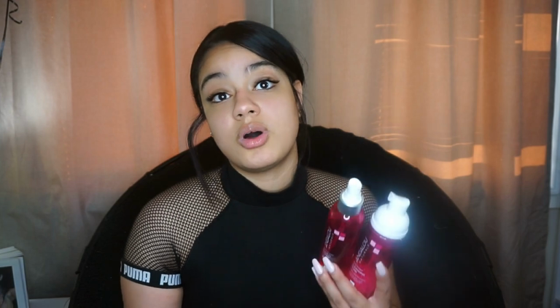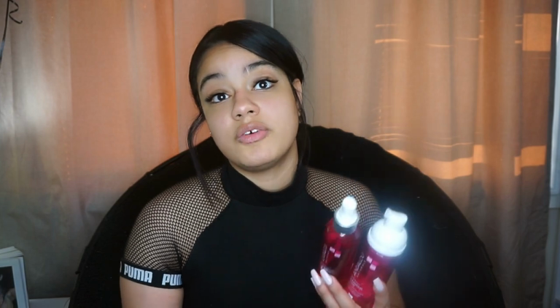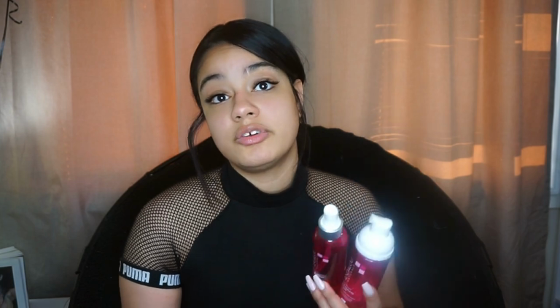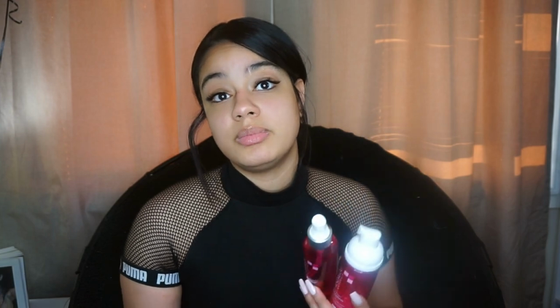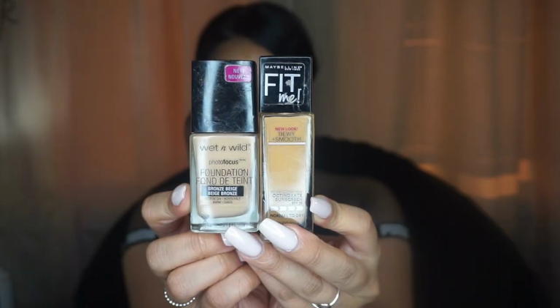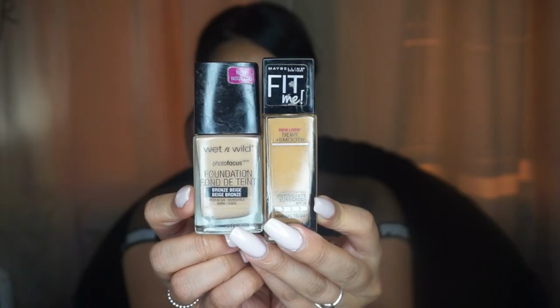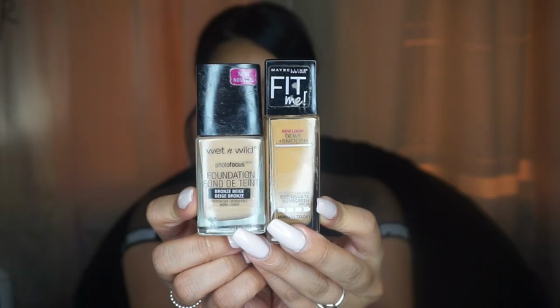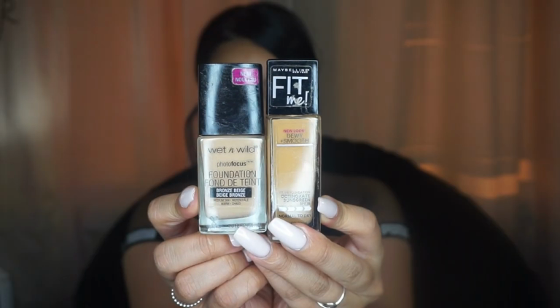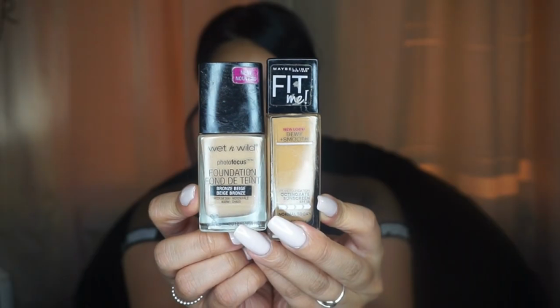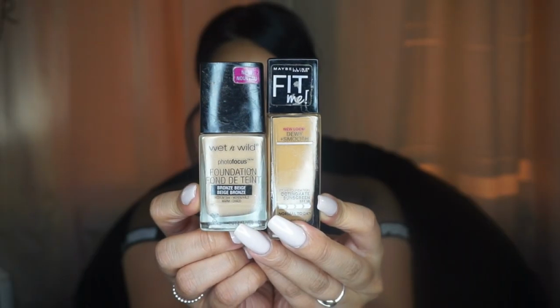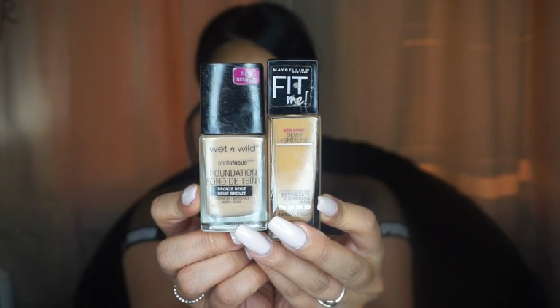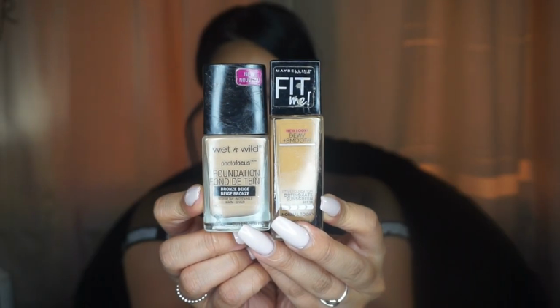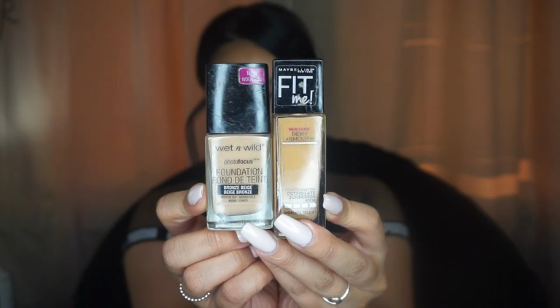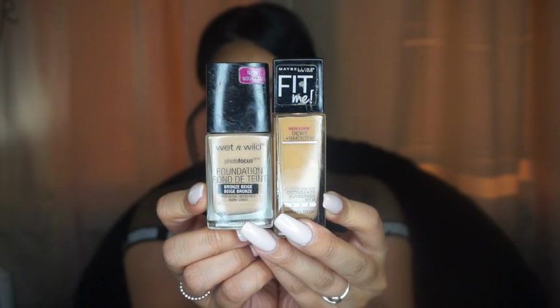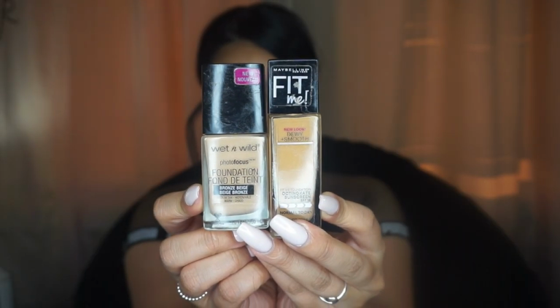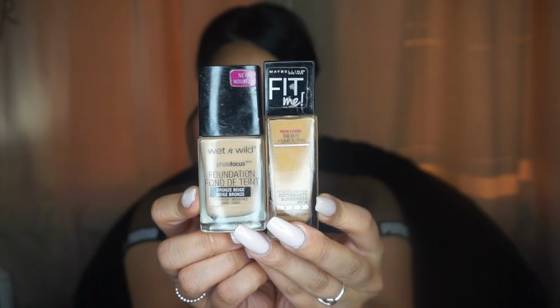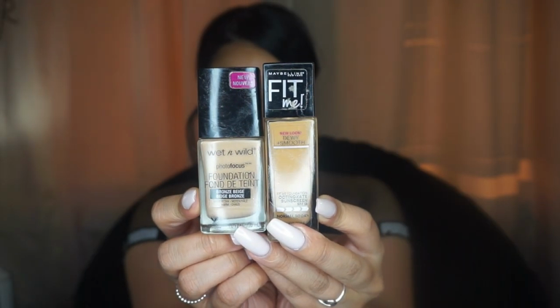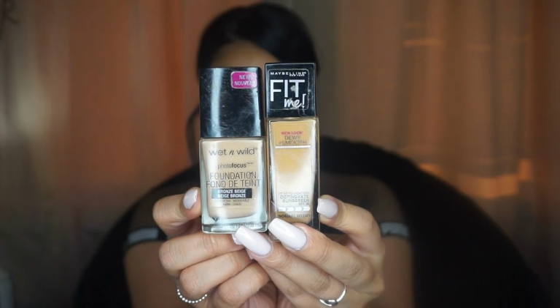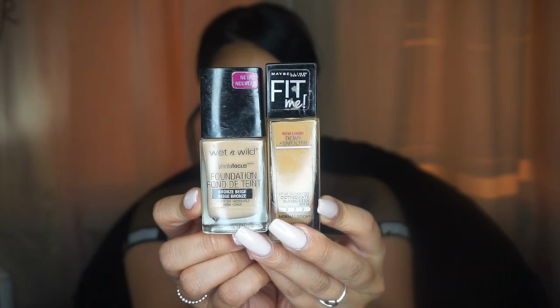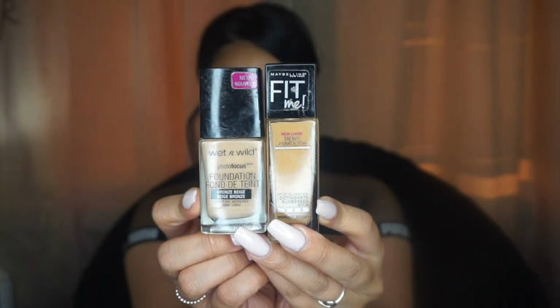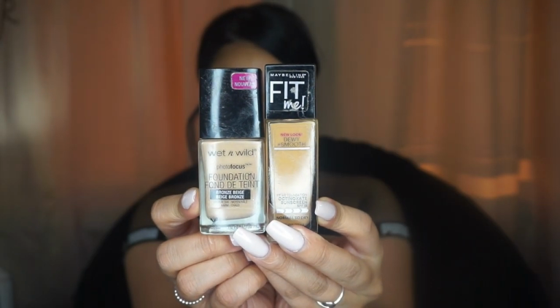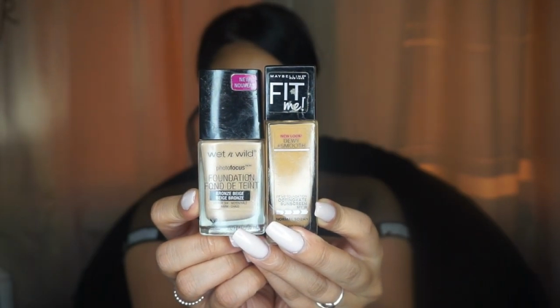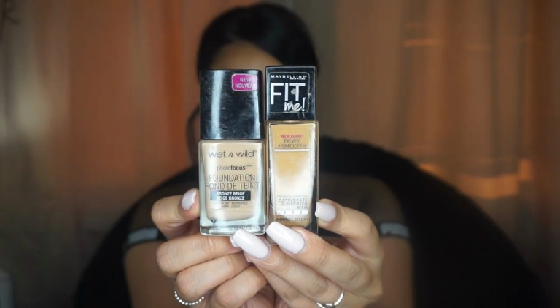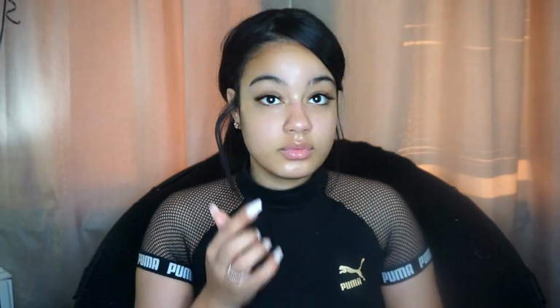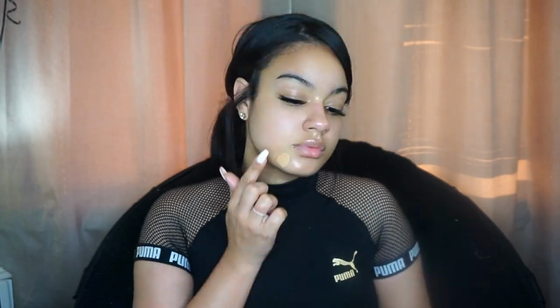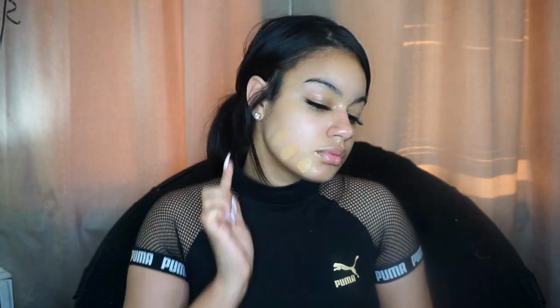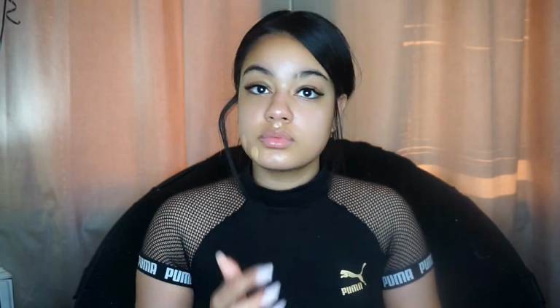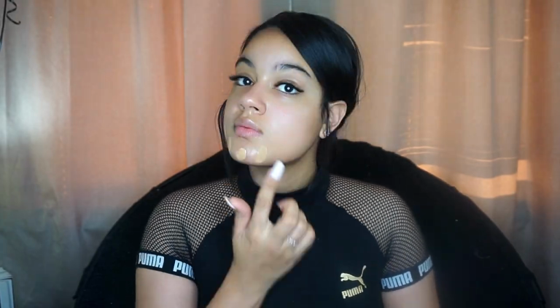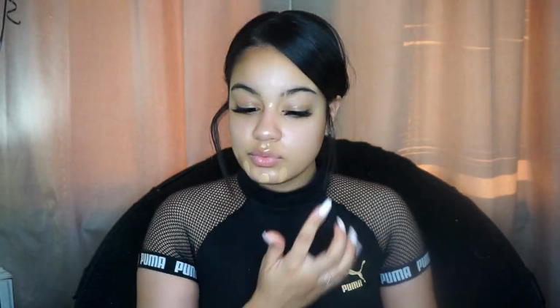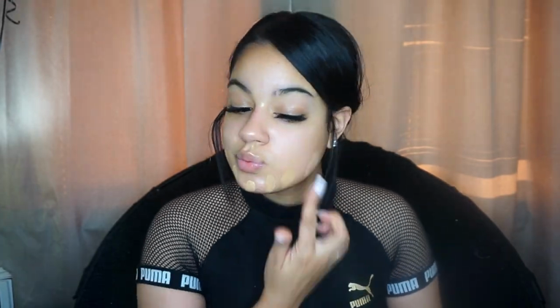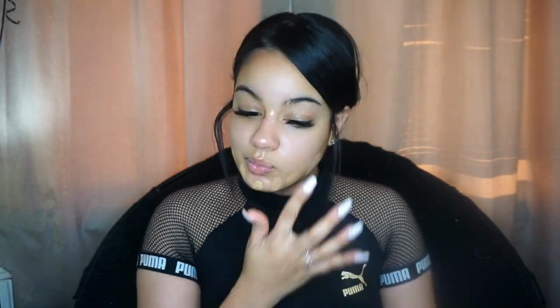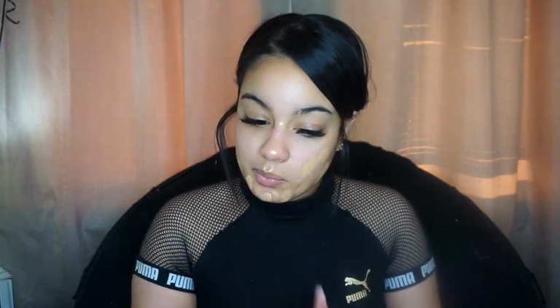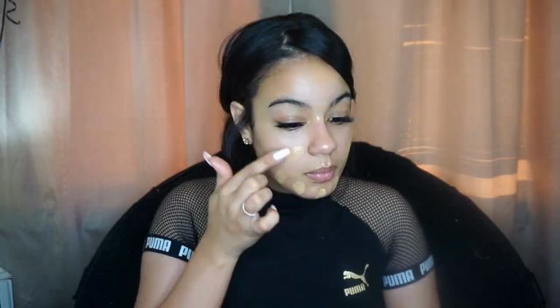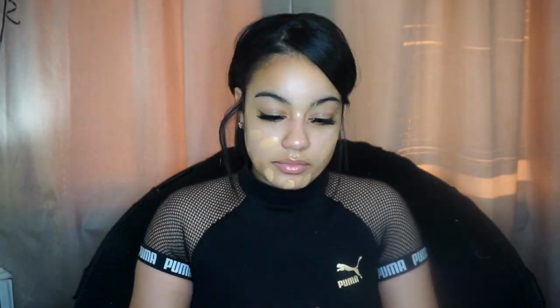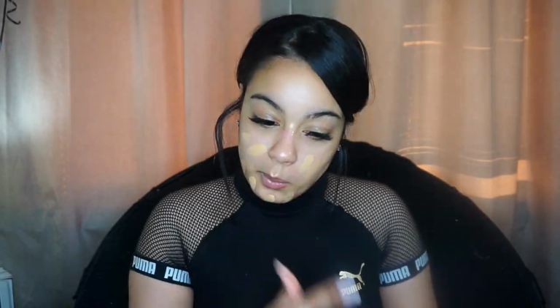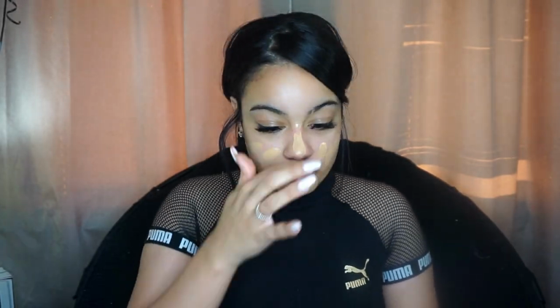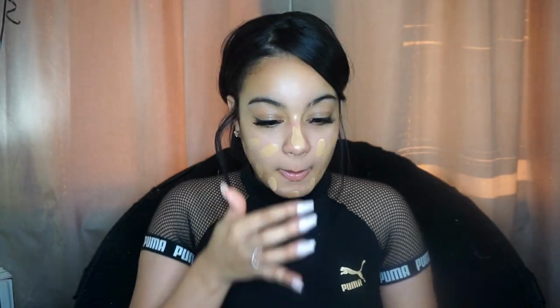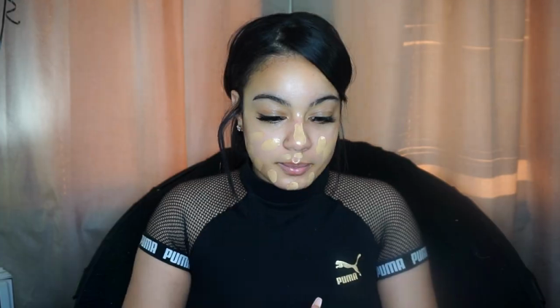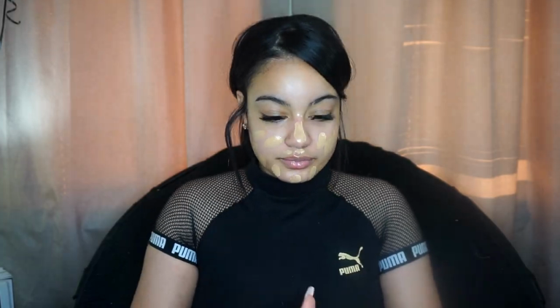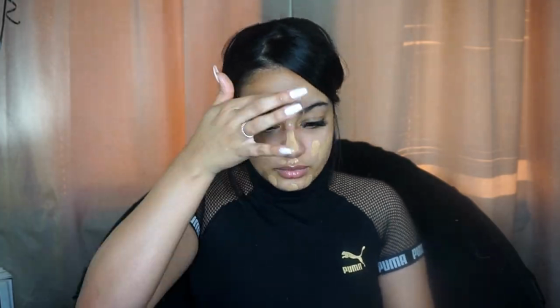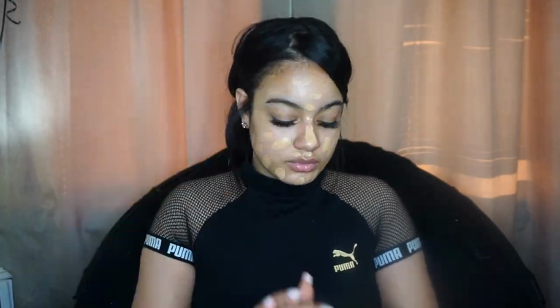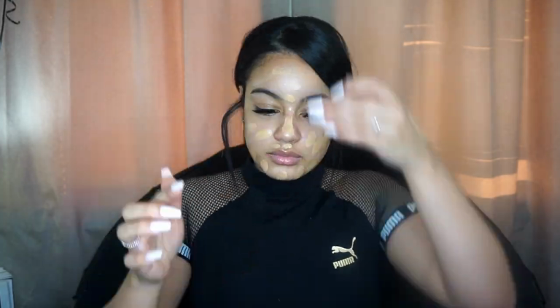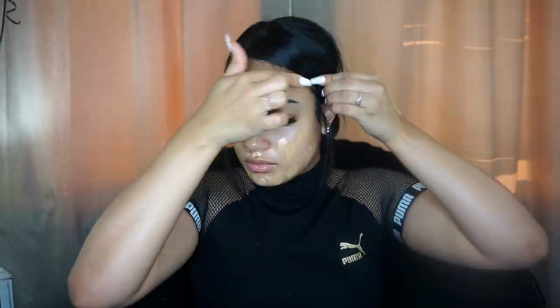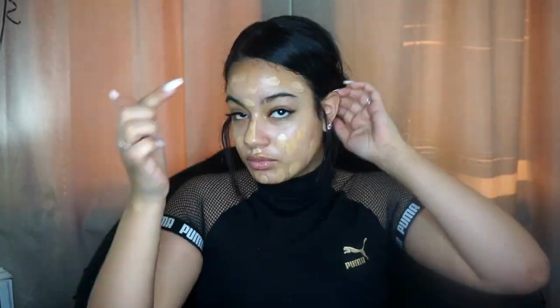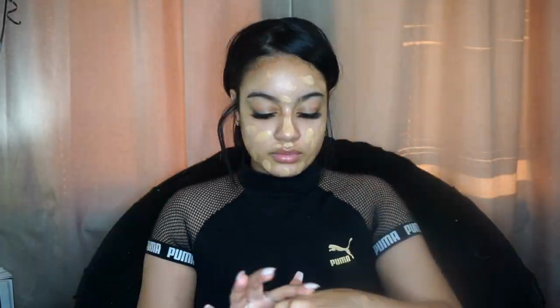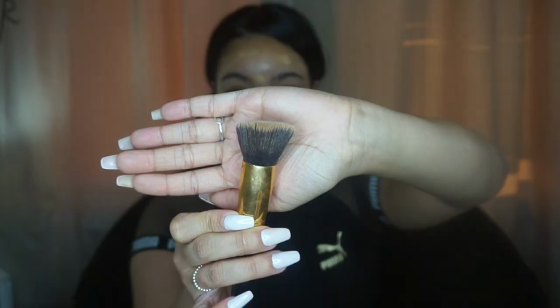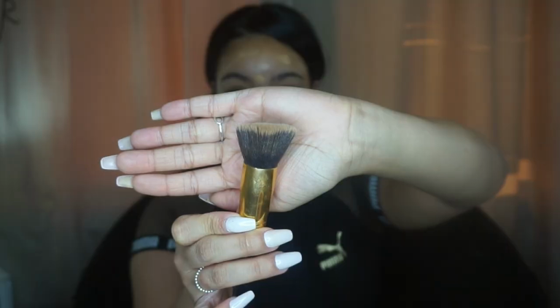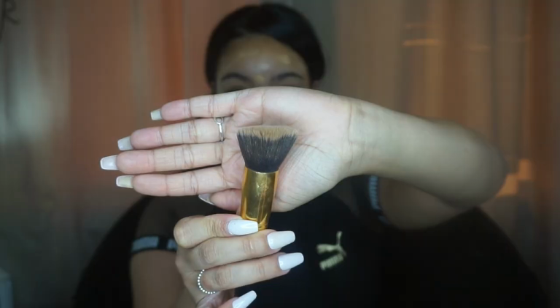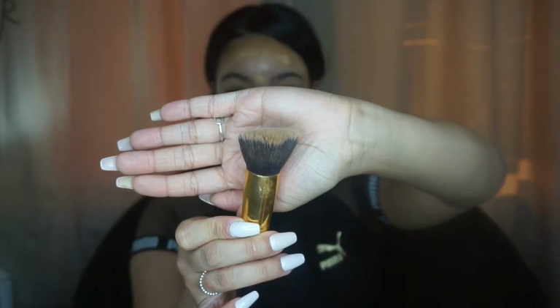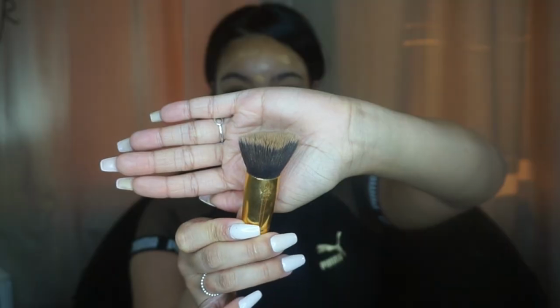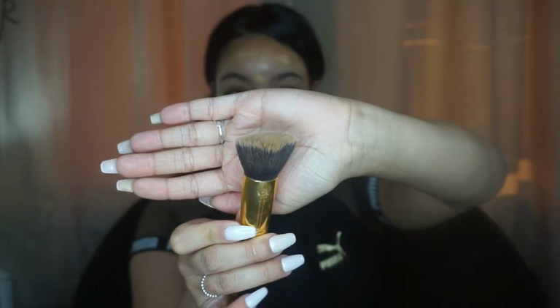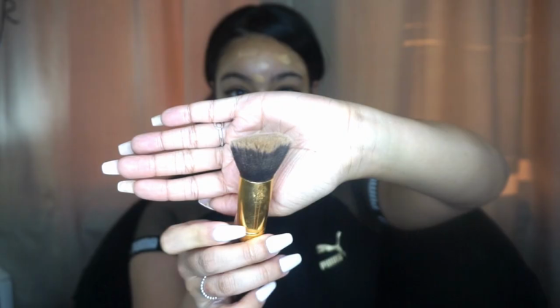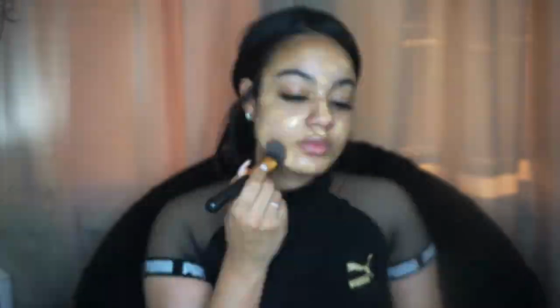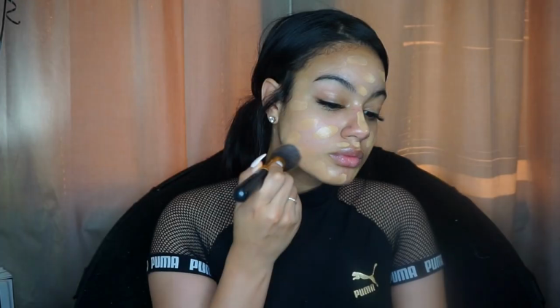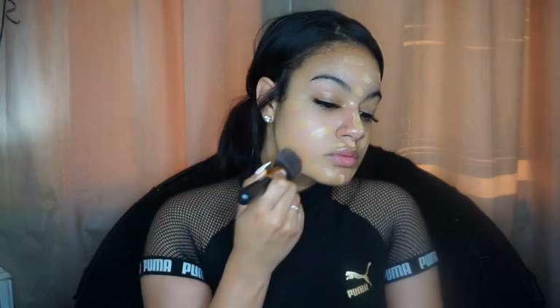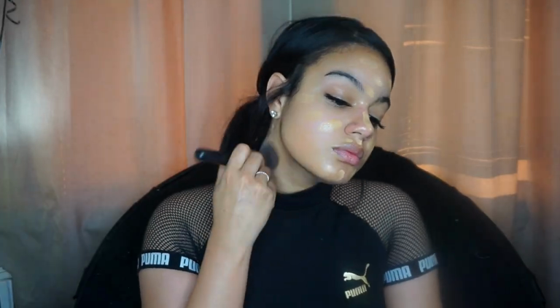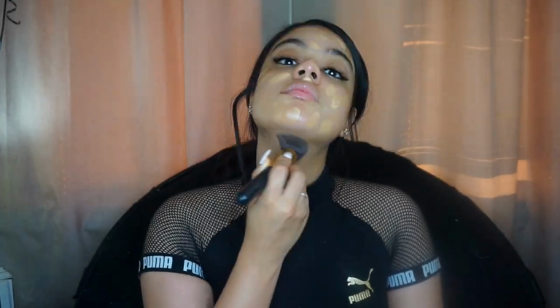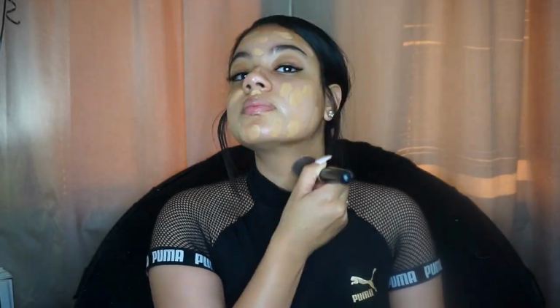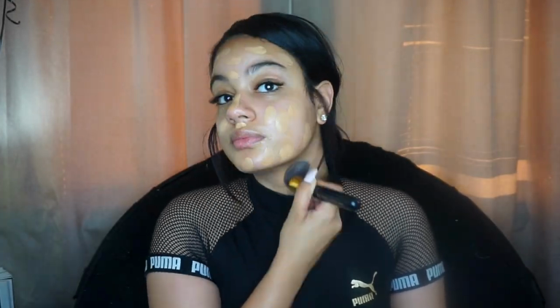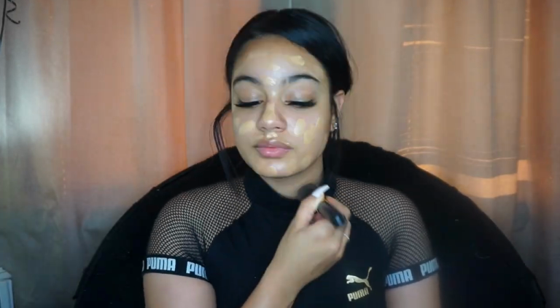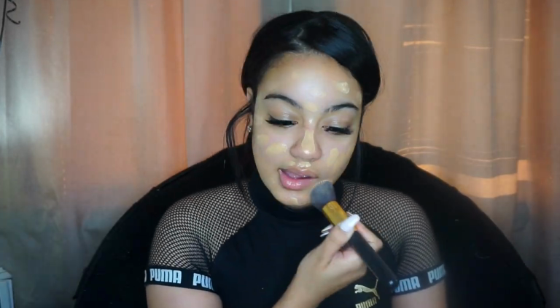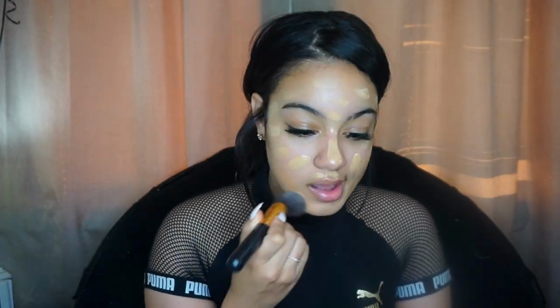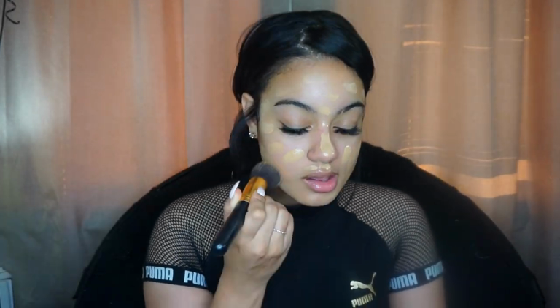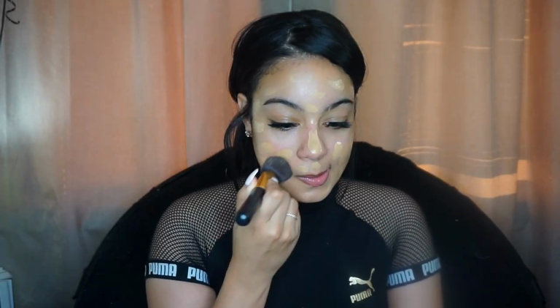Going in with the Wet n Wild Photo Focus foundation and the Maybelline Fit Me — I'm mixing those together and applying that on my face.